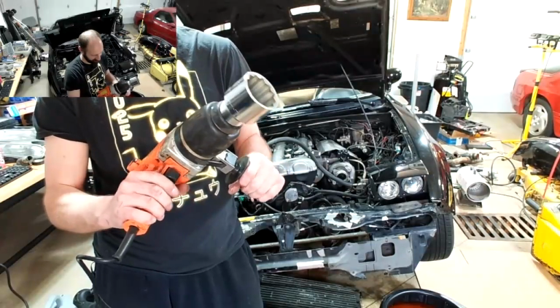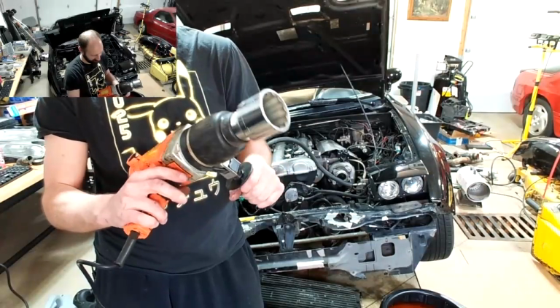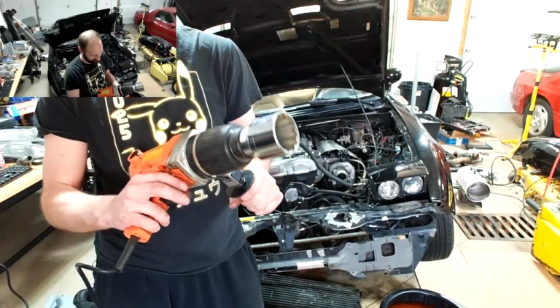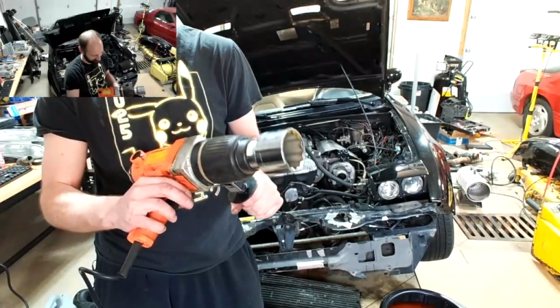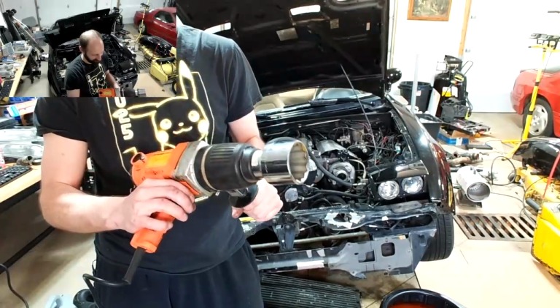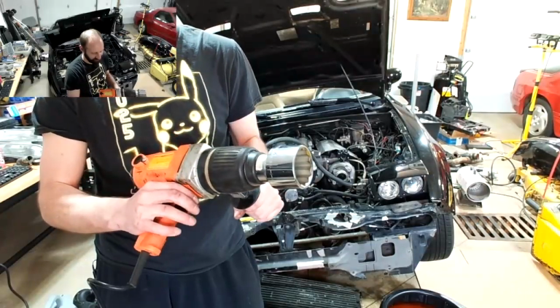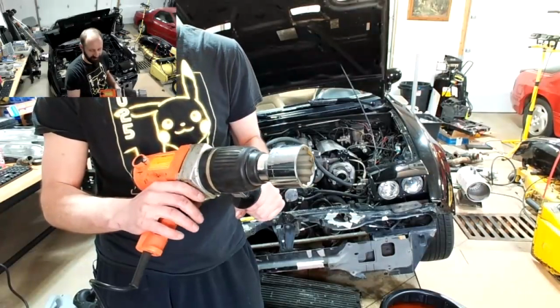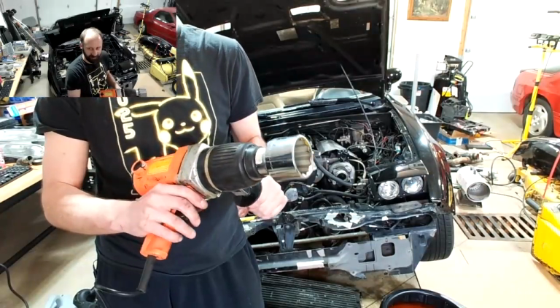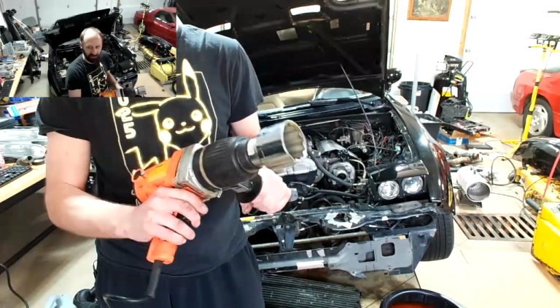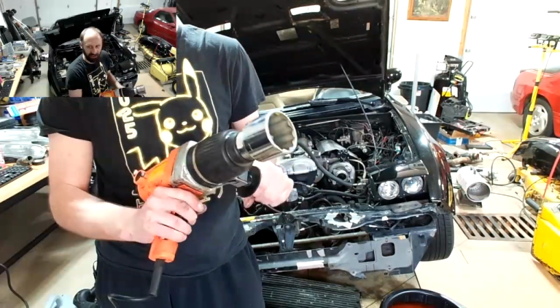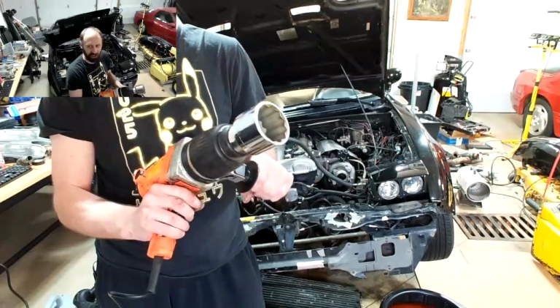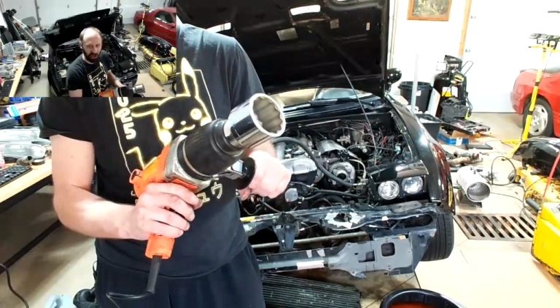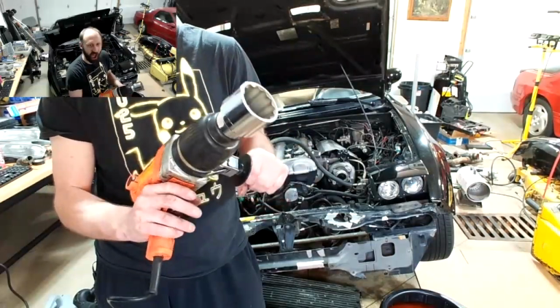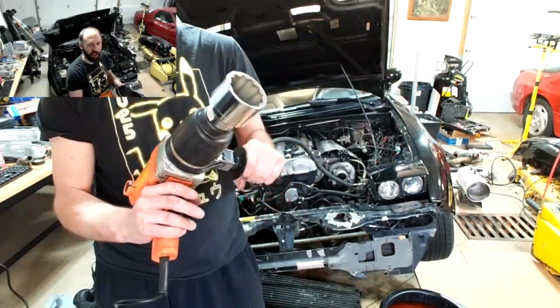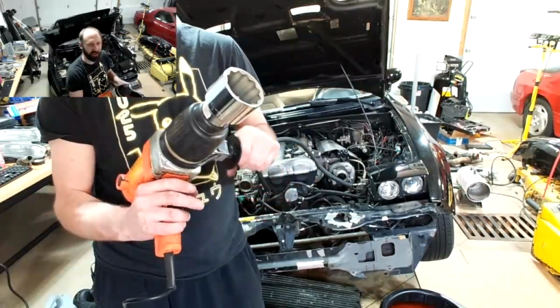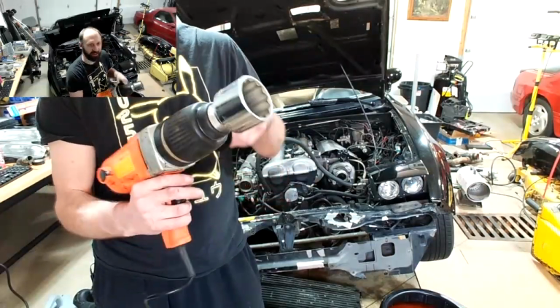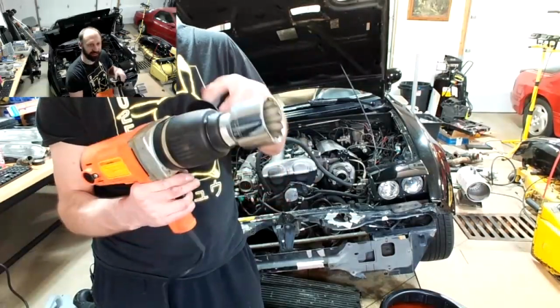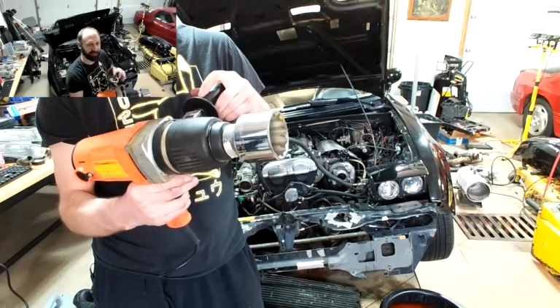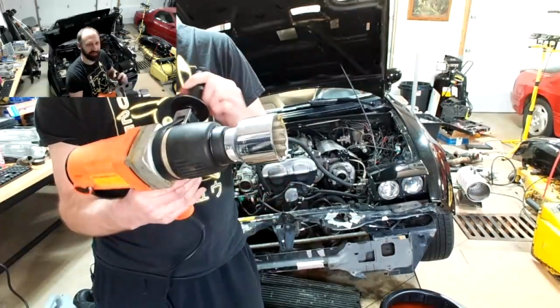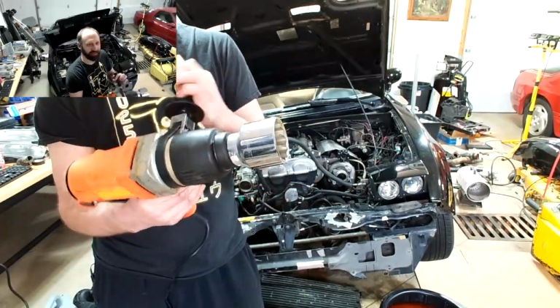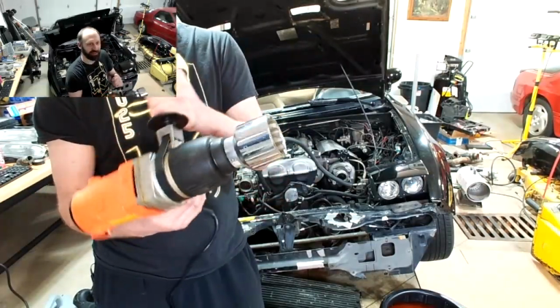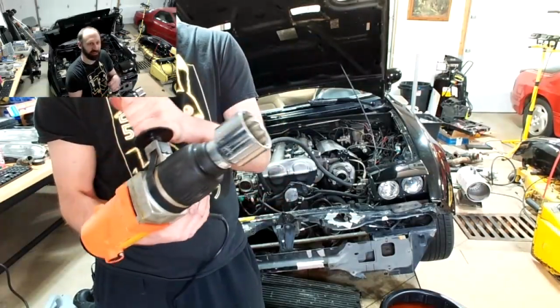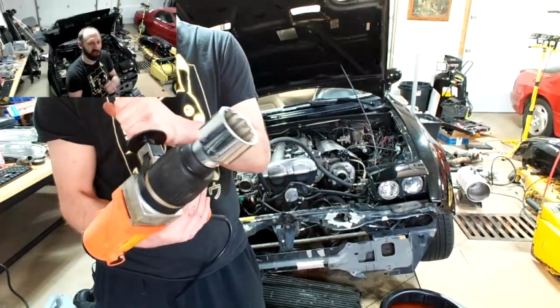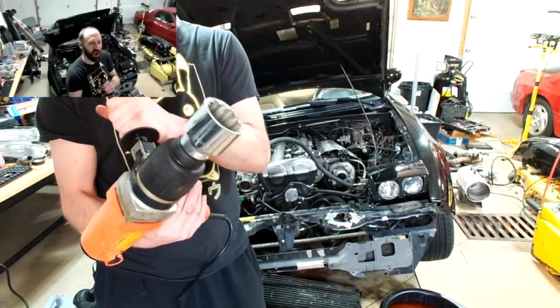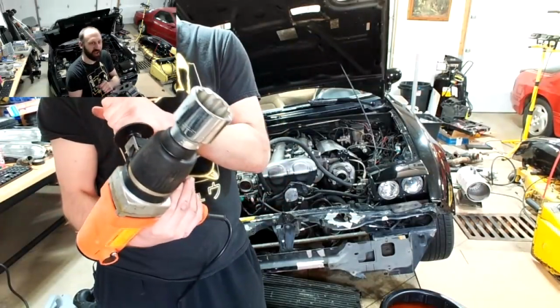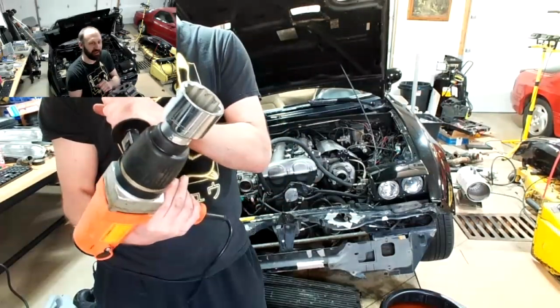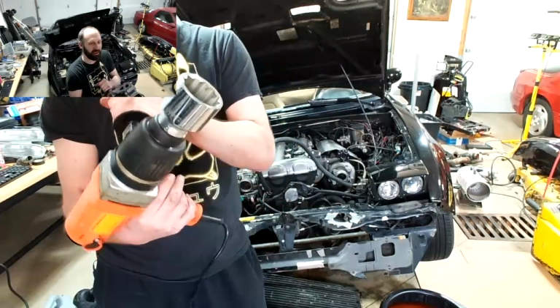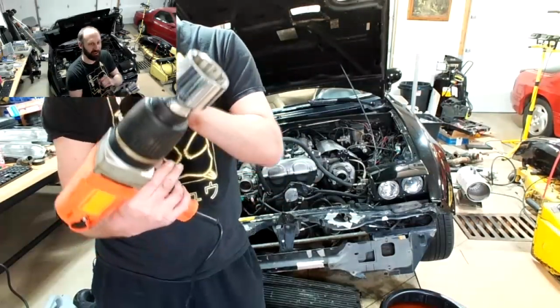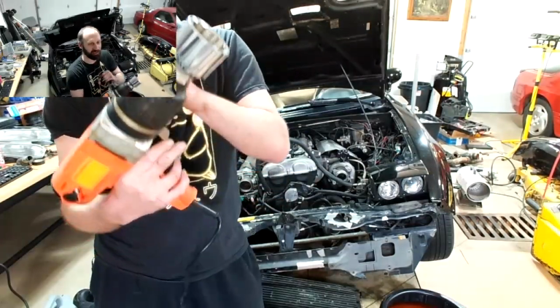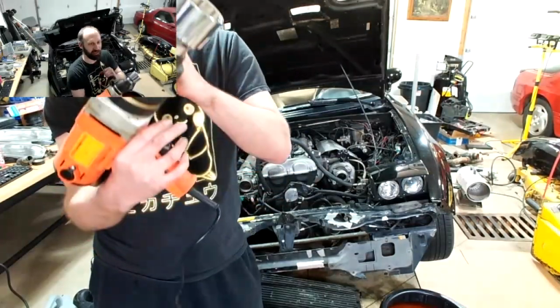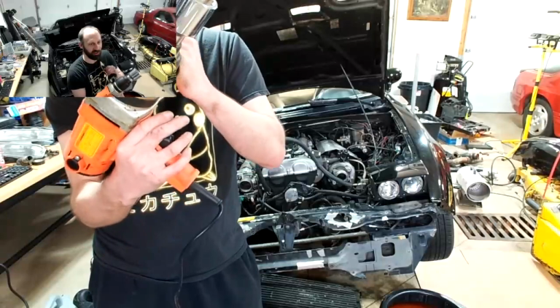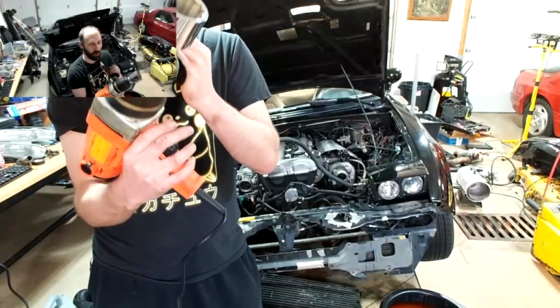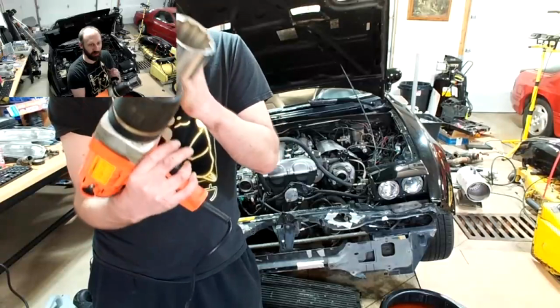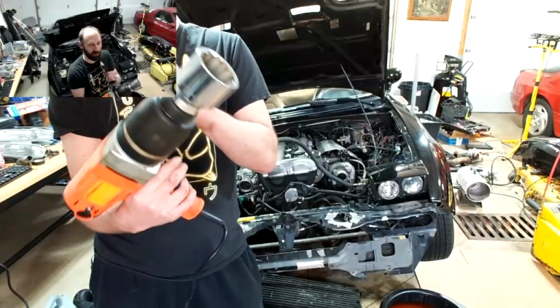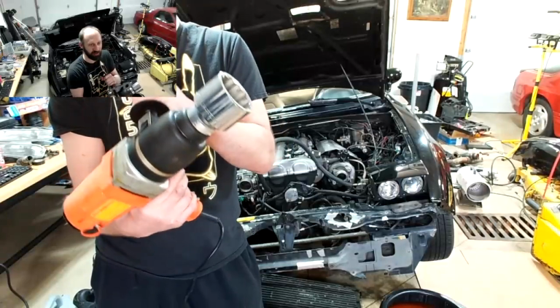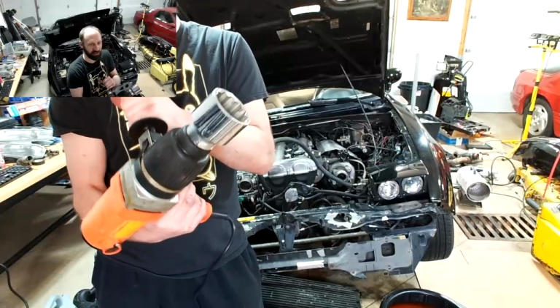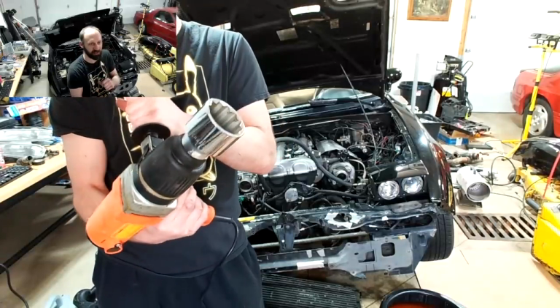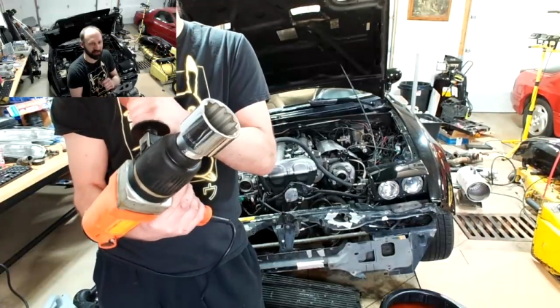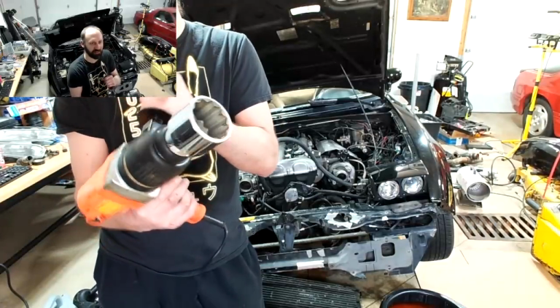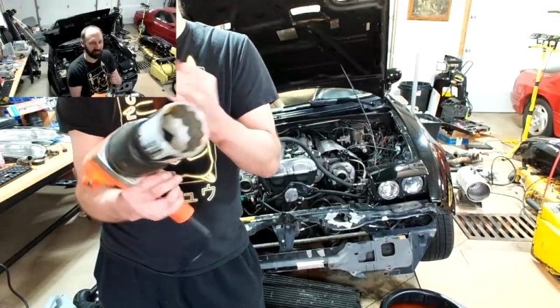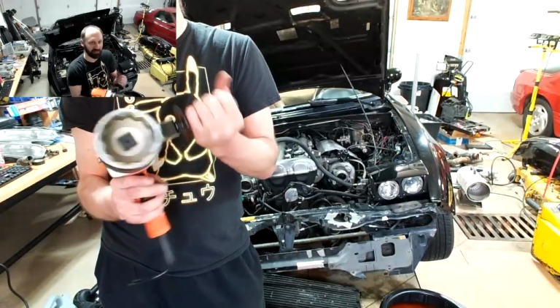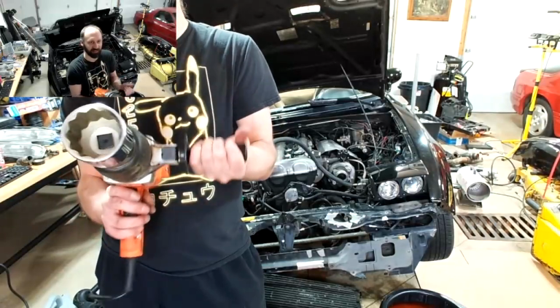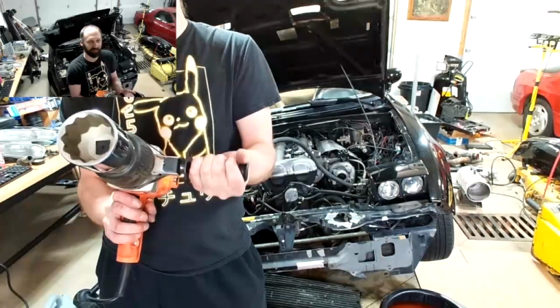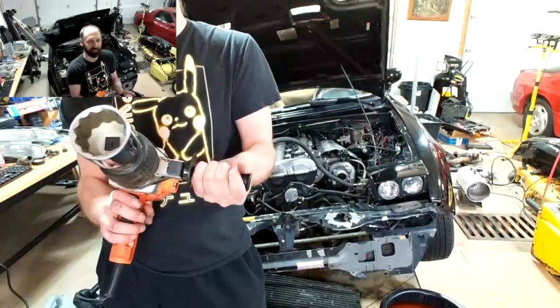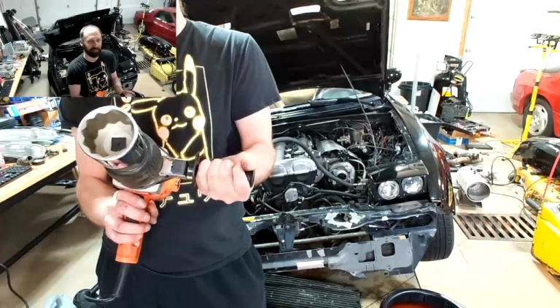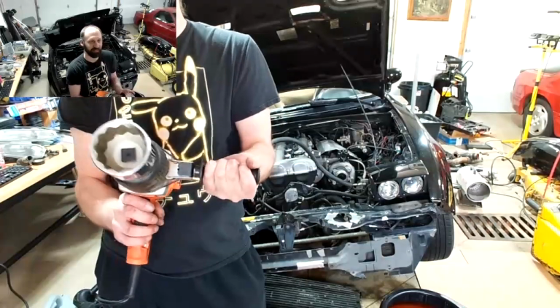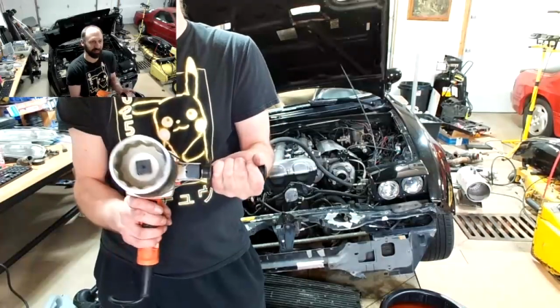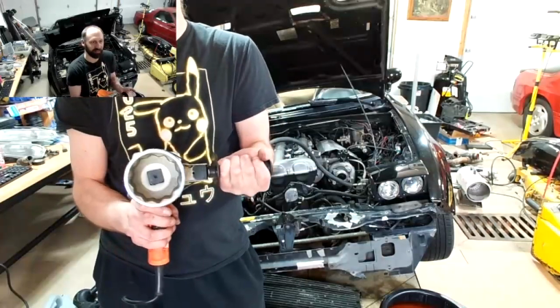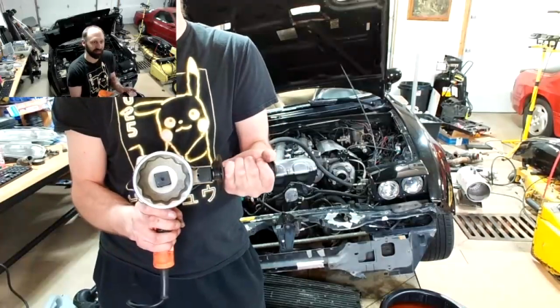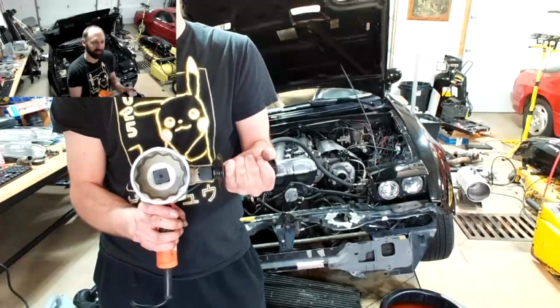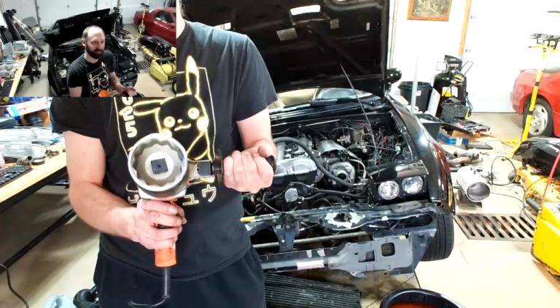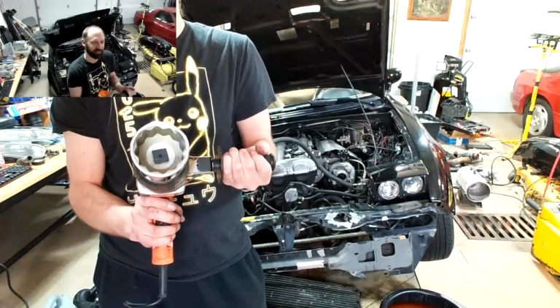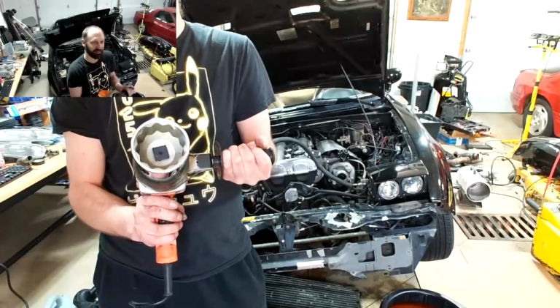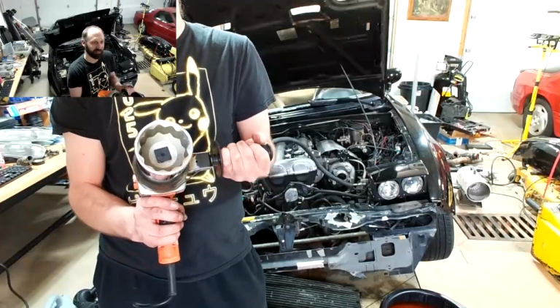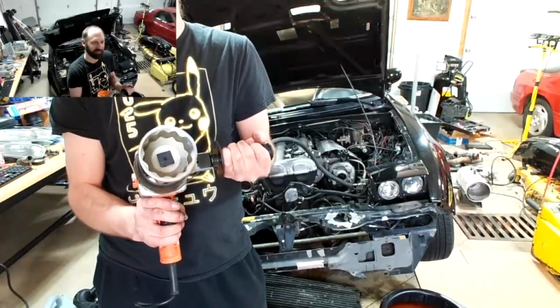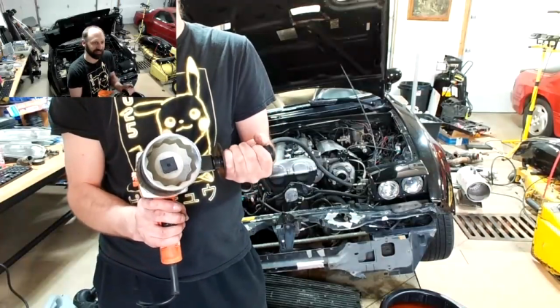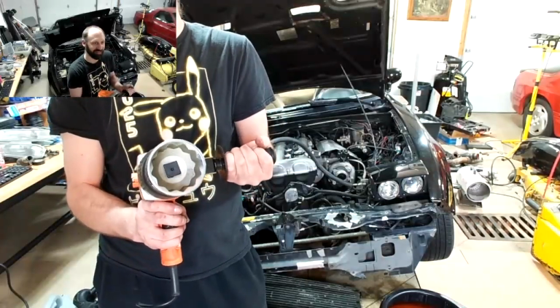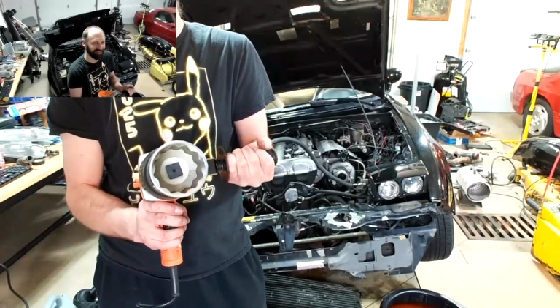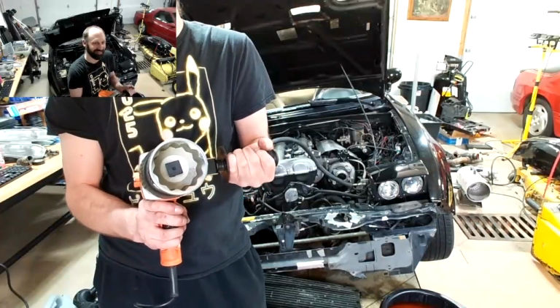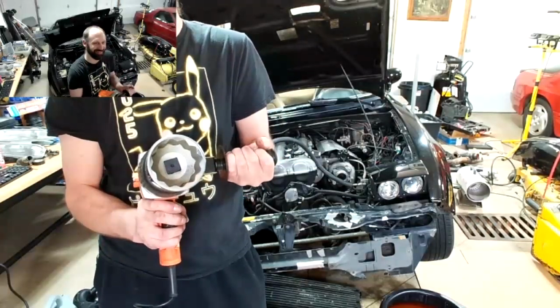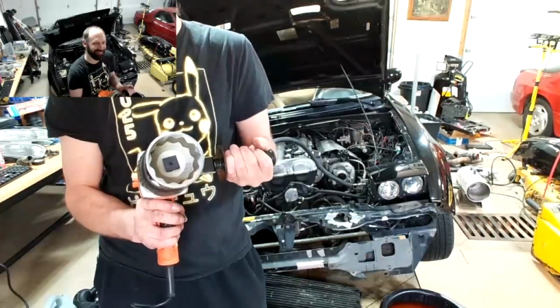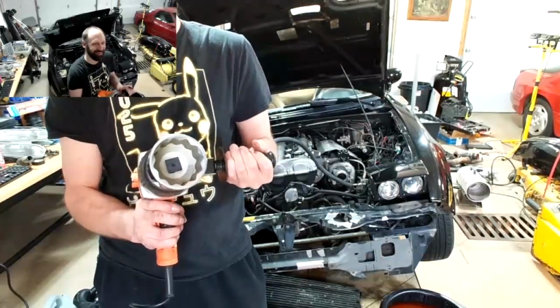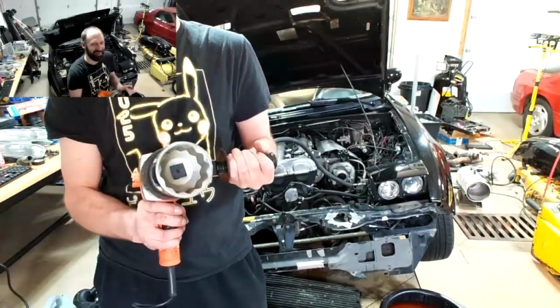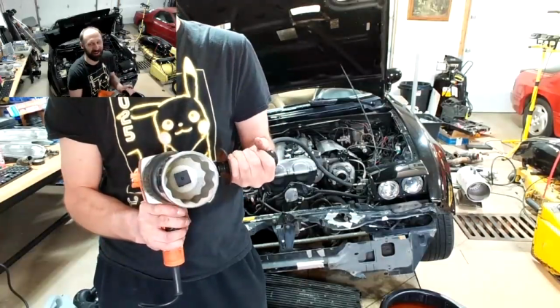This is the one tool we had to remove that thing — a giant giant electric torque wrench. It's huge.